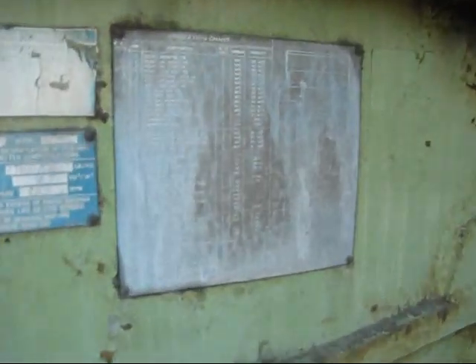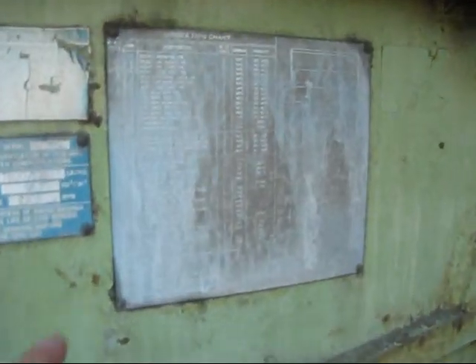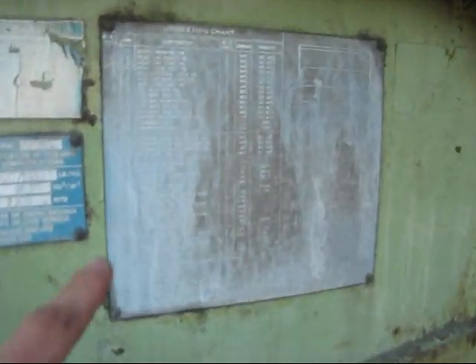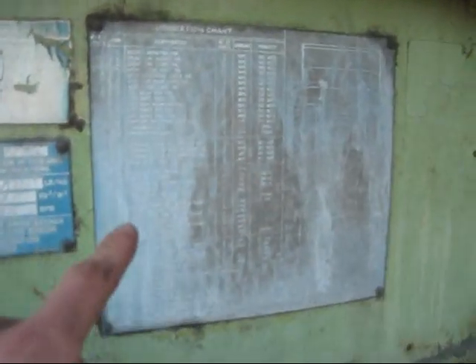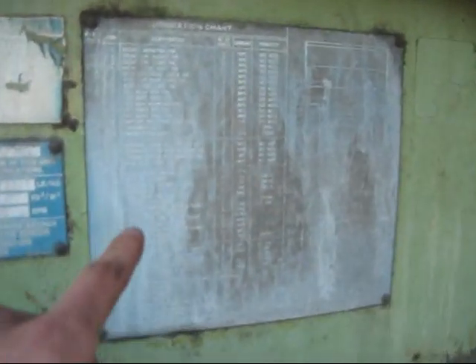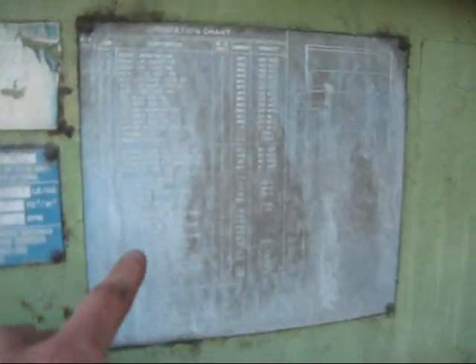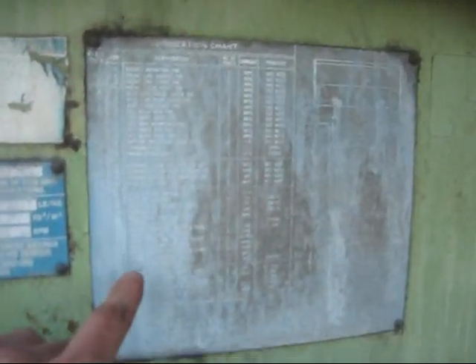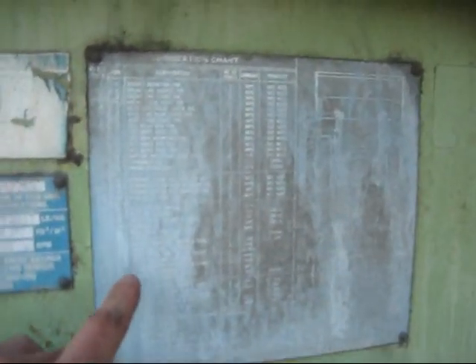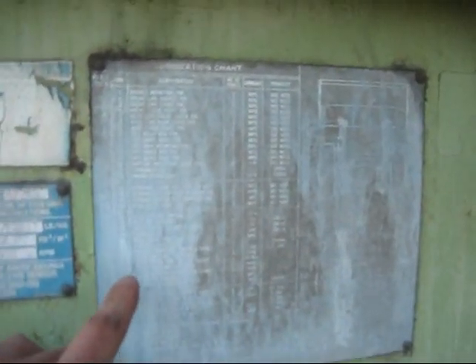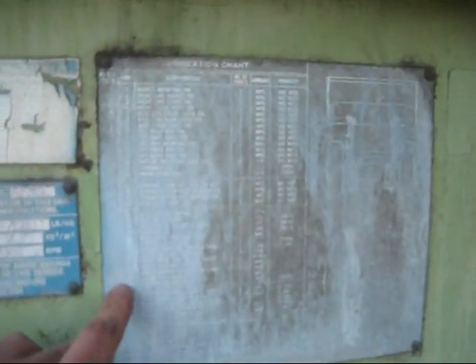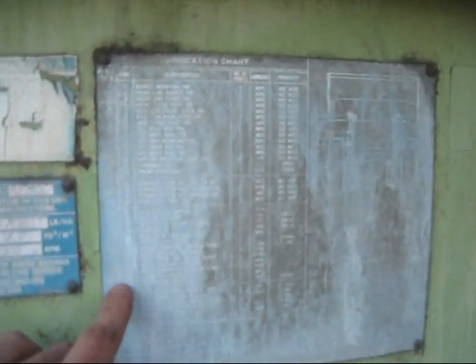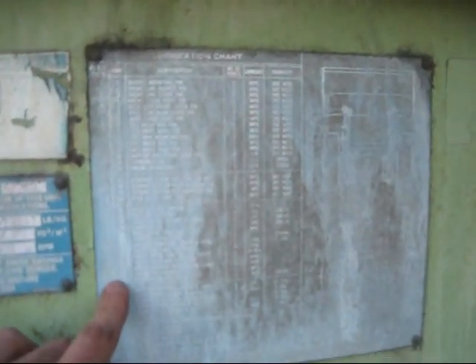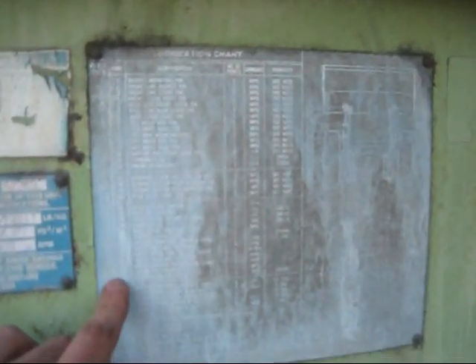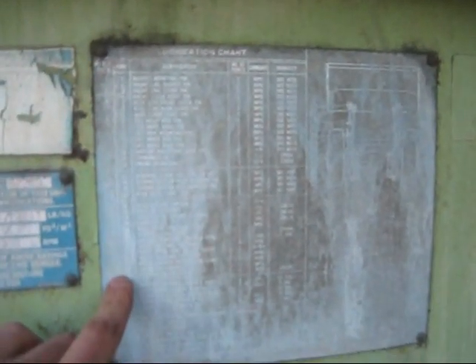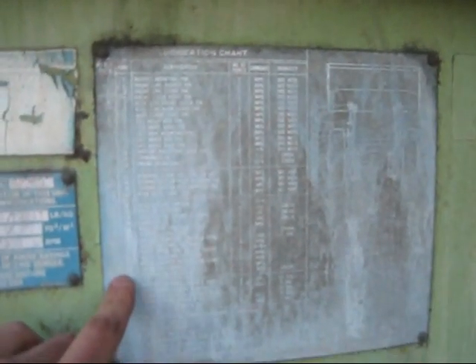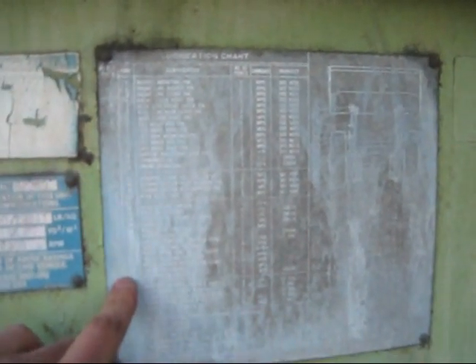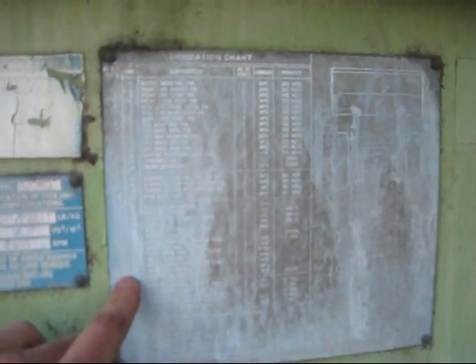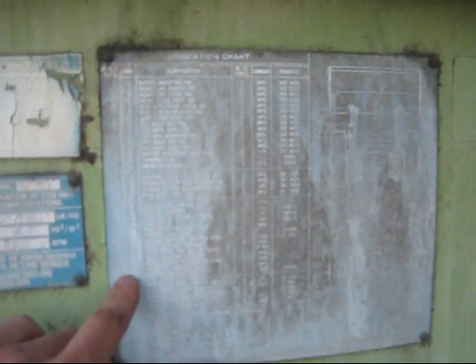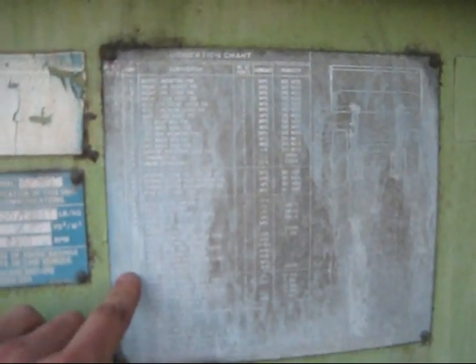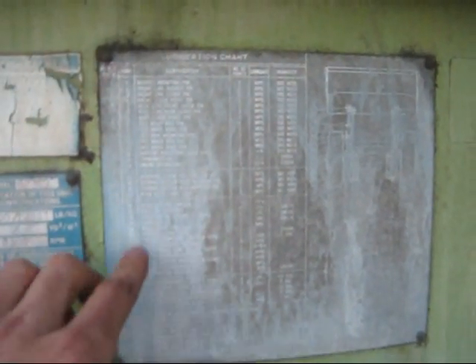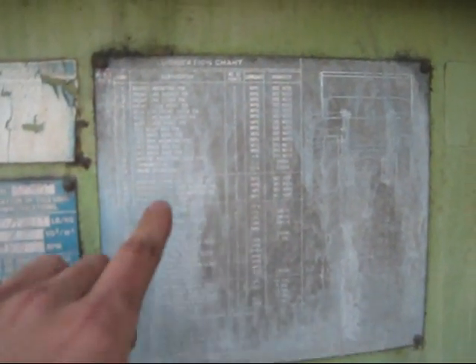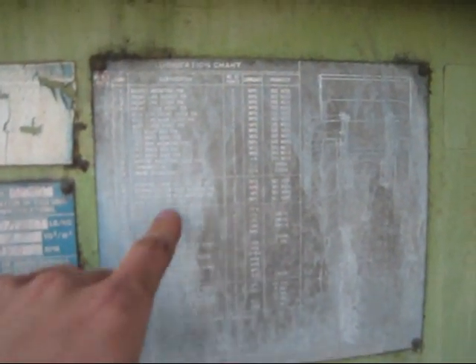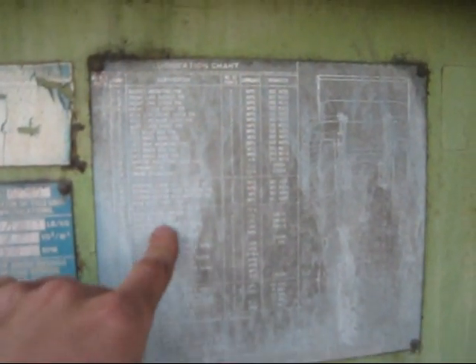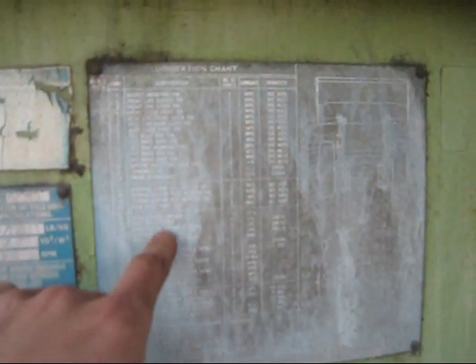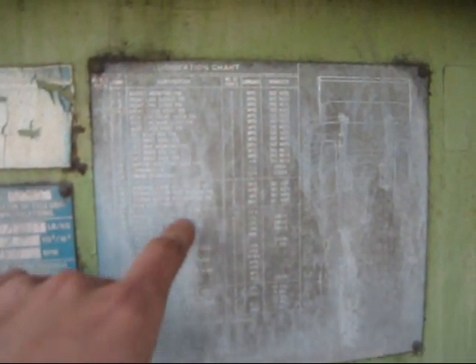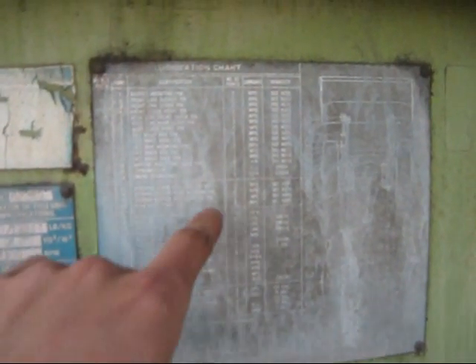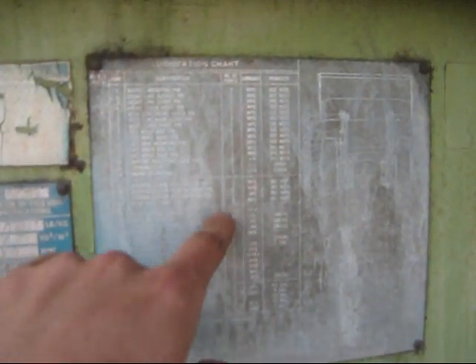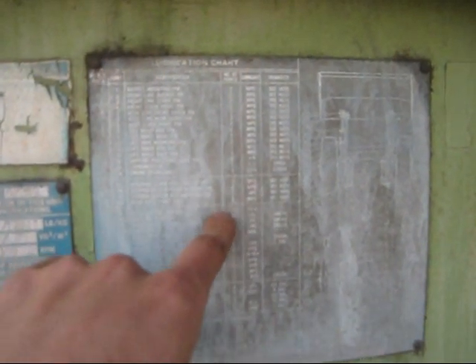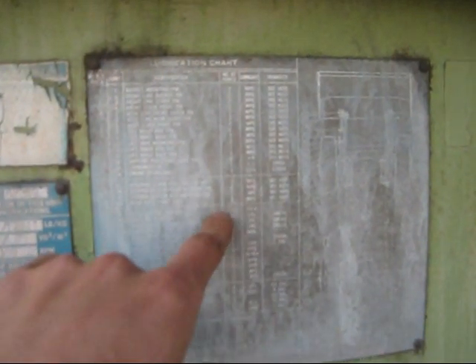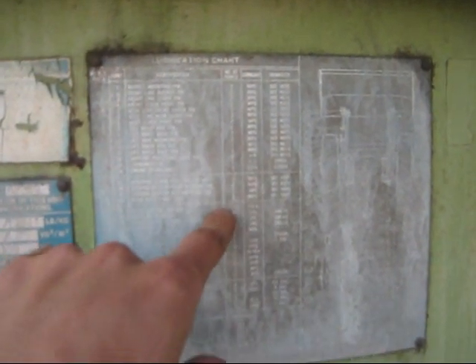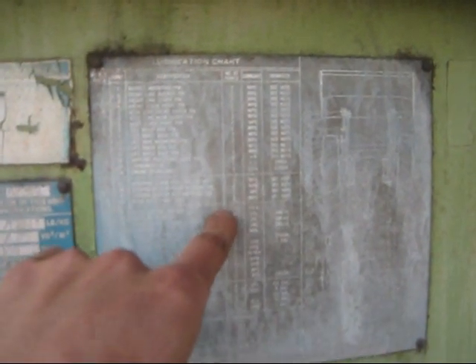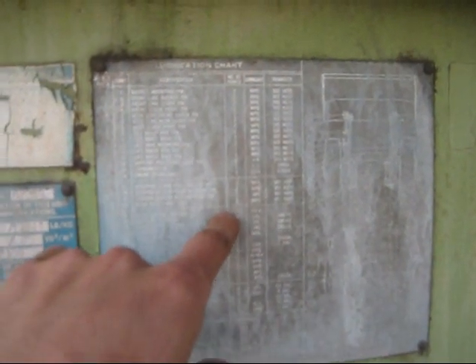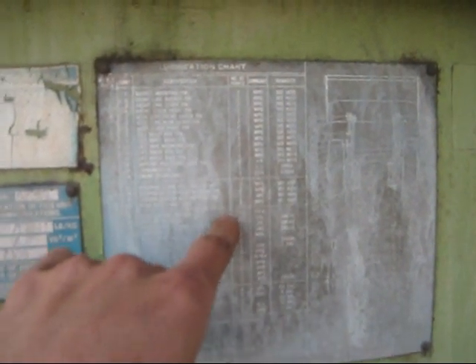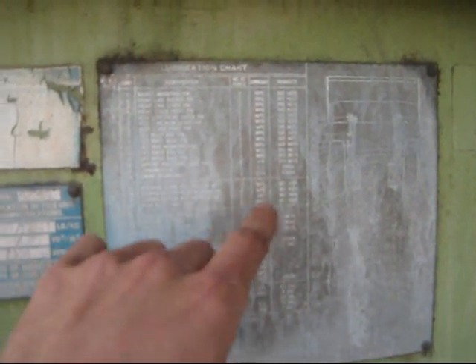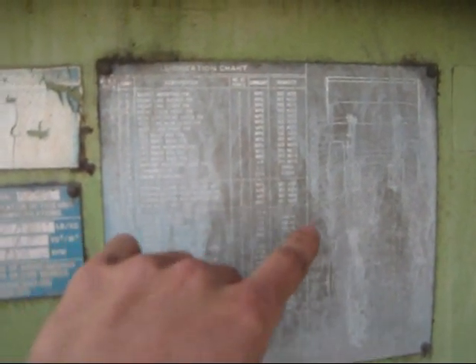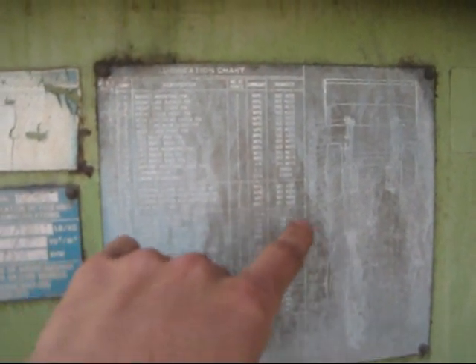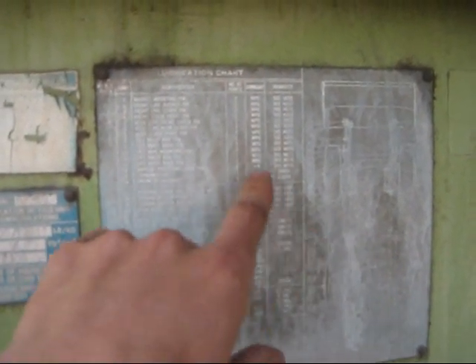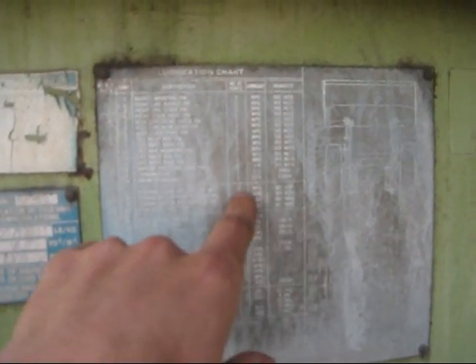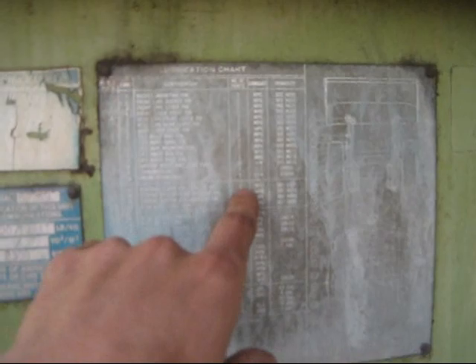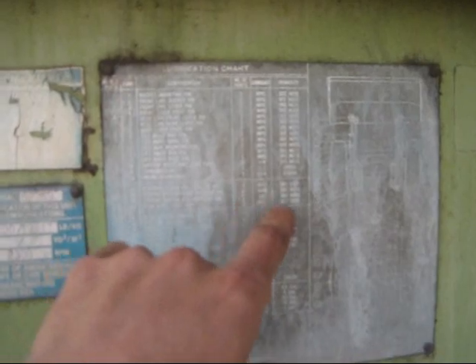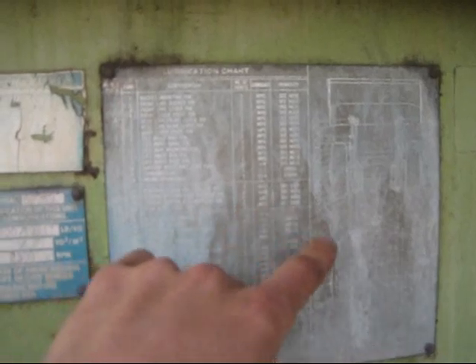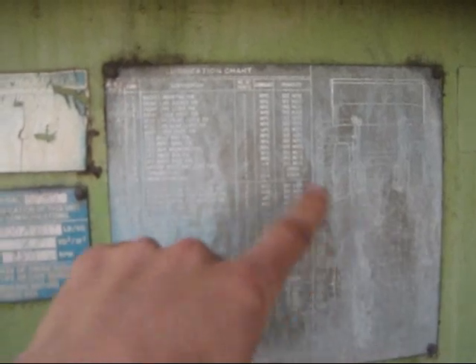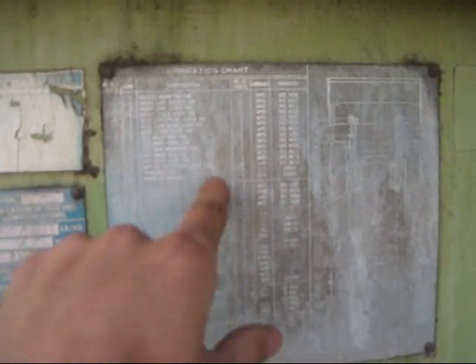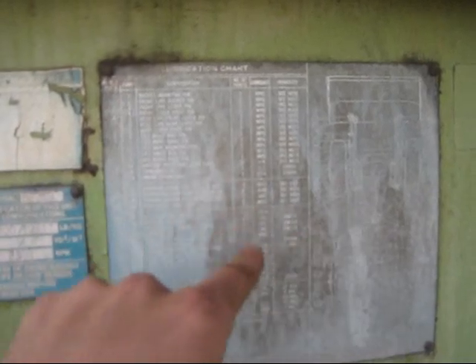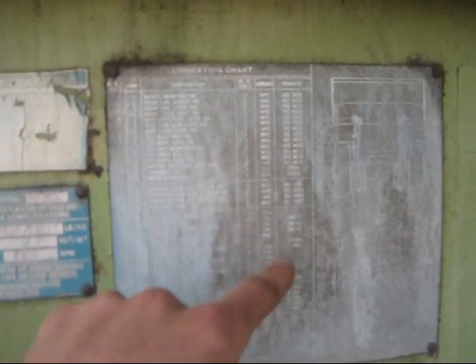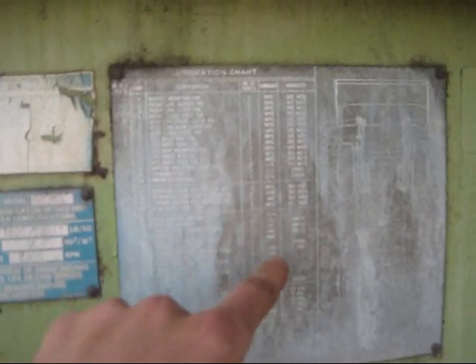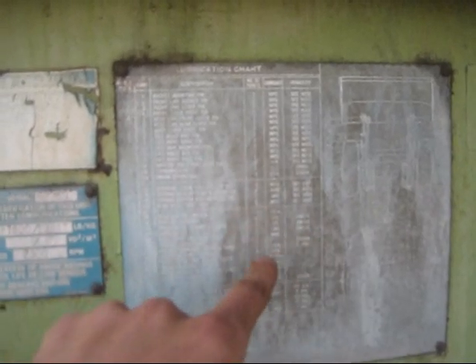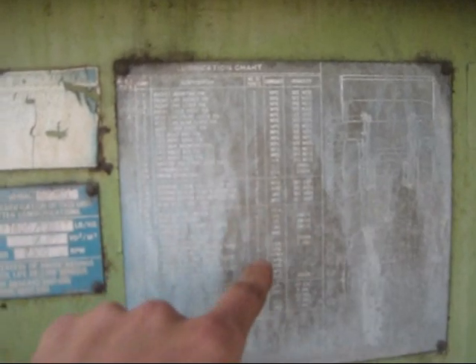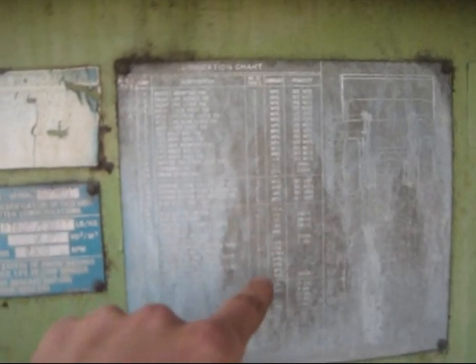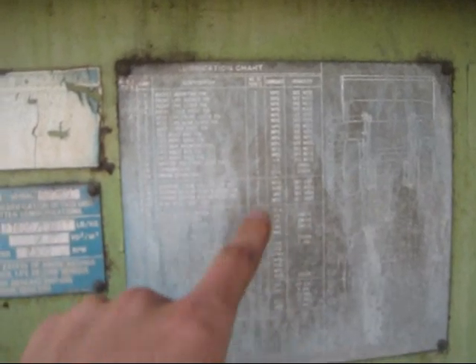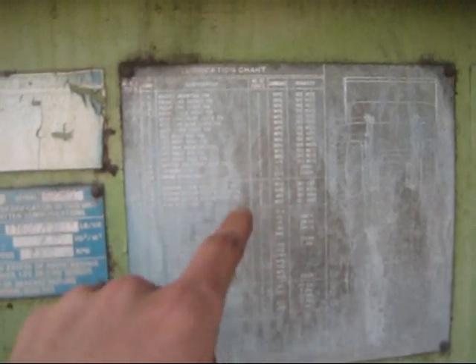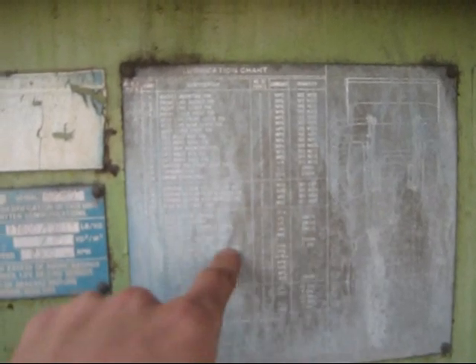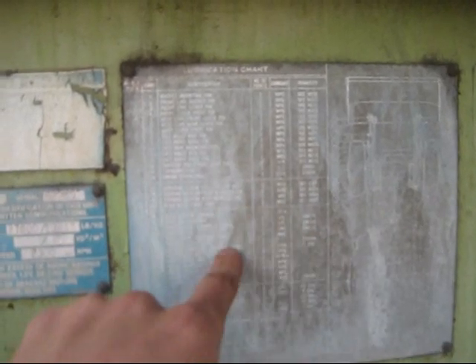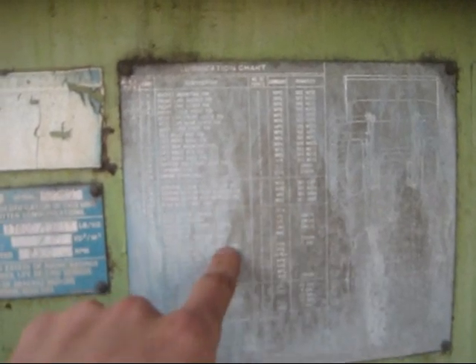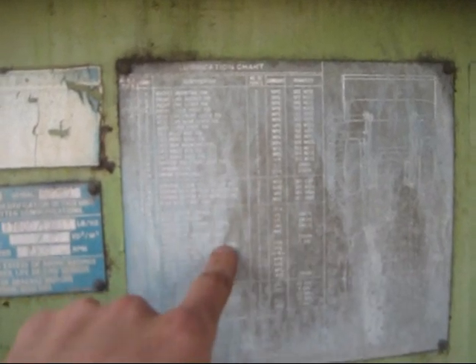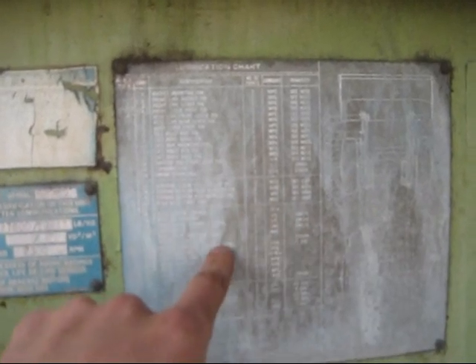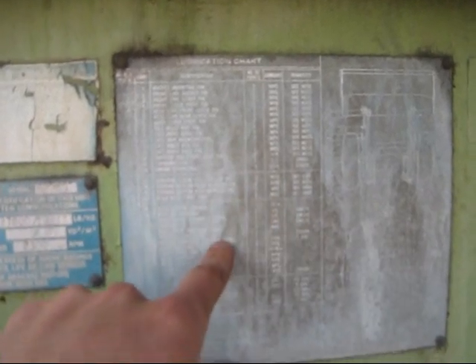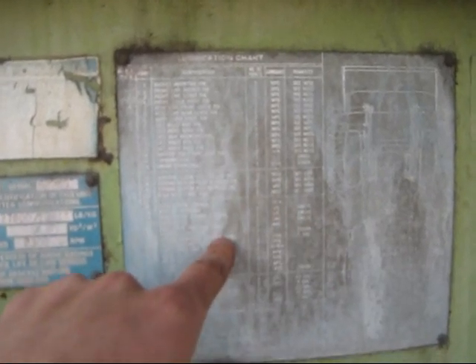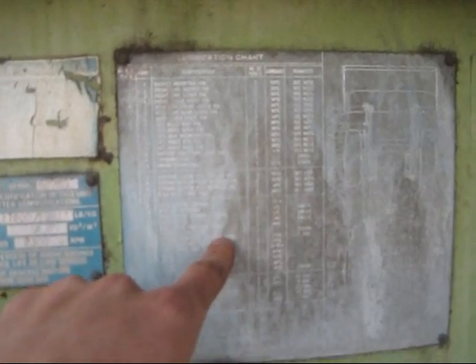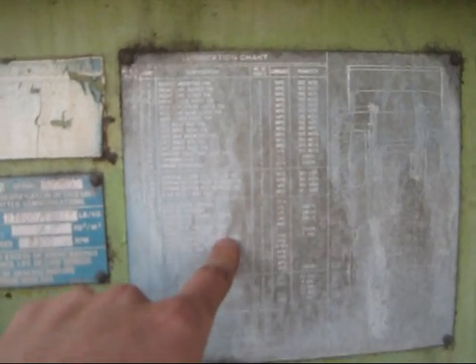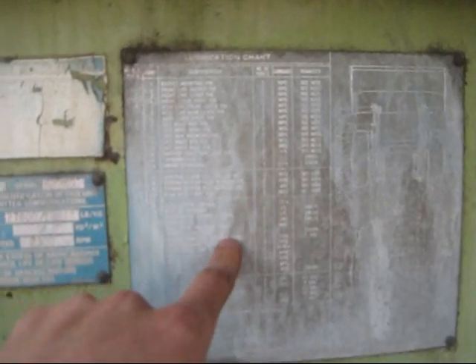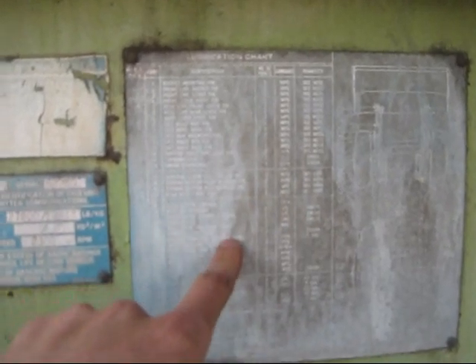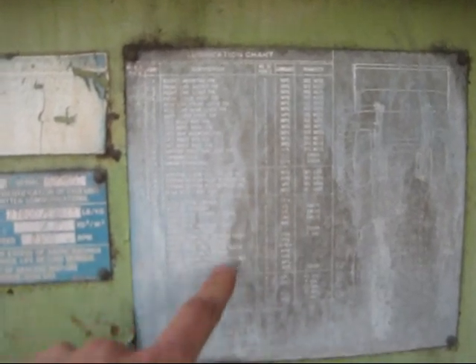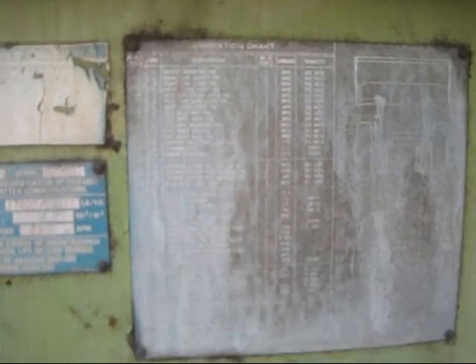Right here is the lubrication chart, which shows where all the grease fittings and points of lubrication are on this machine.